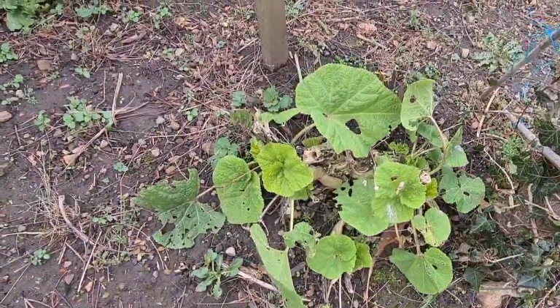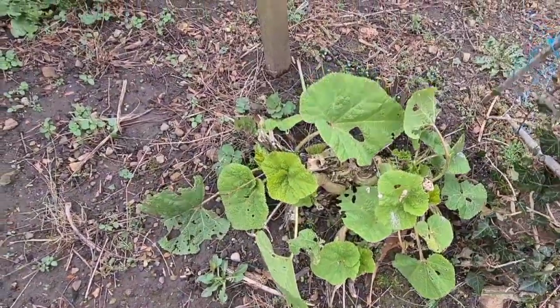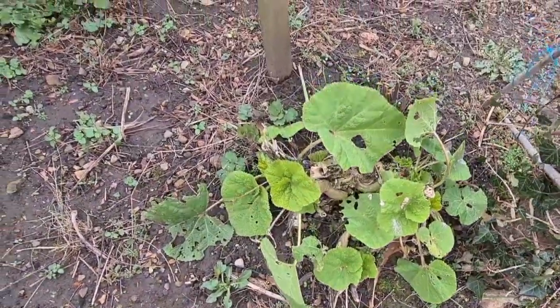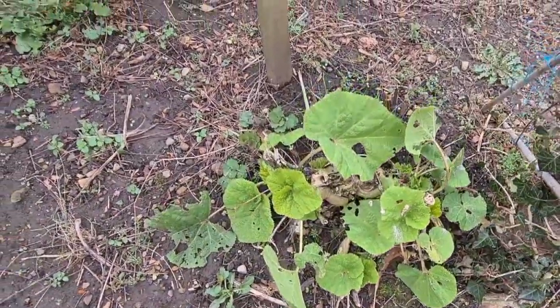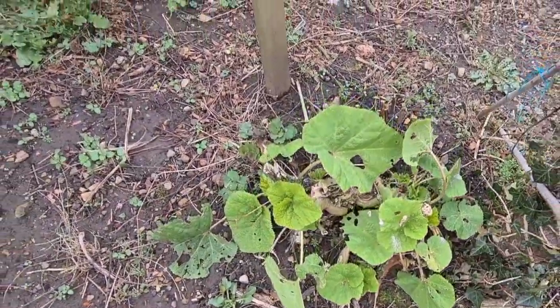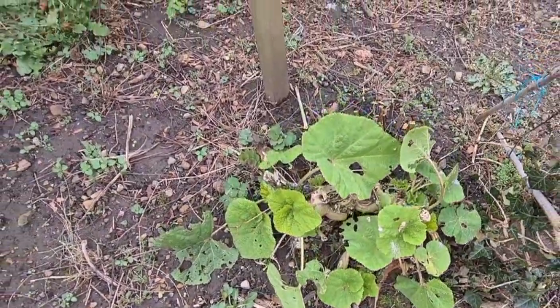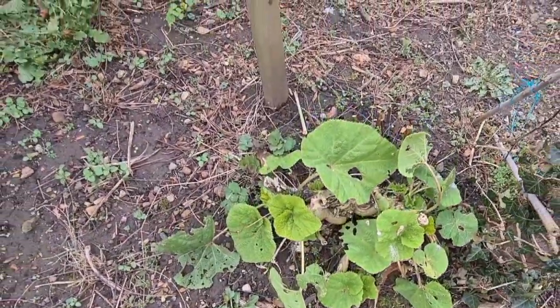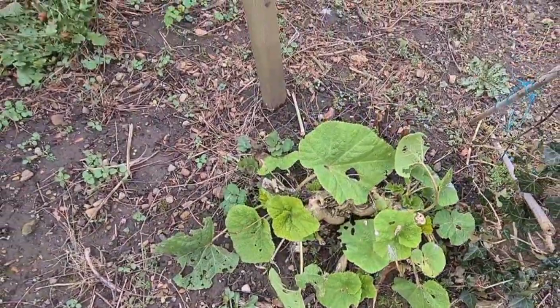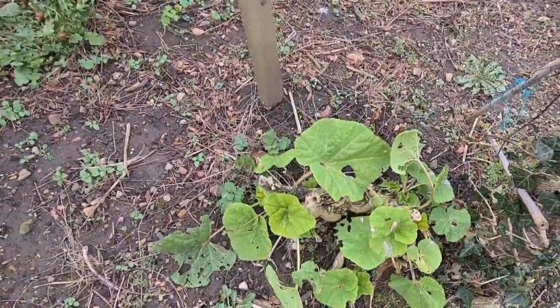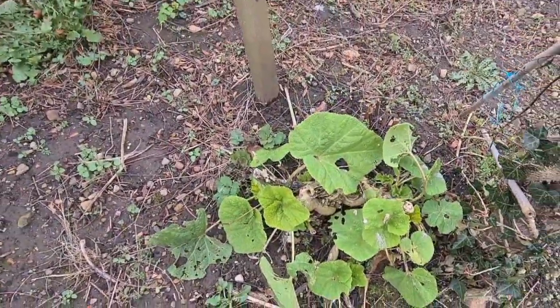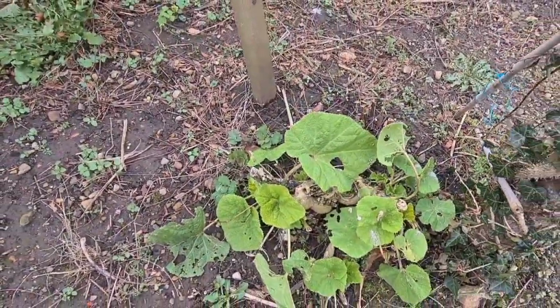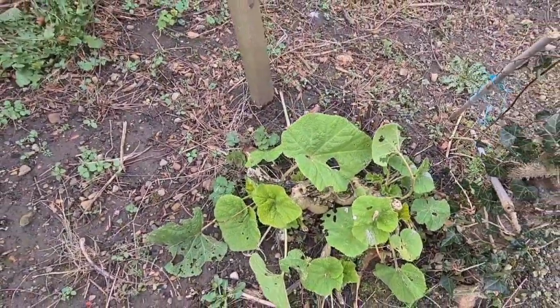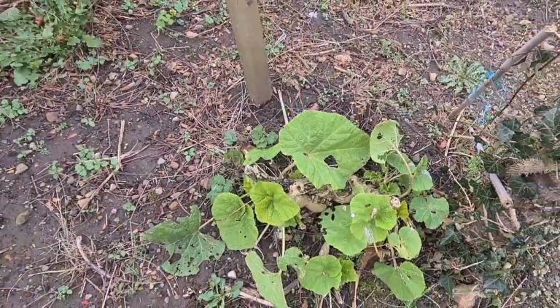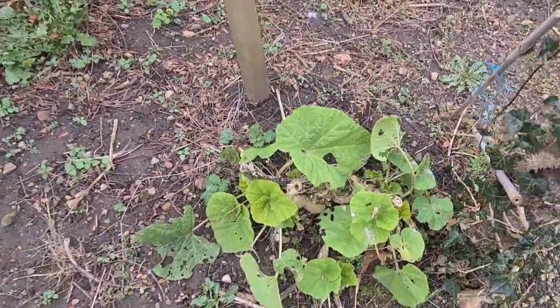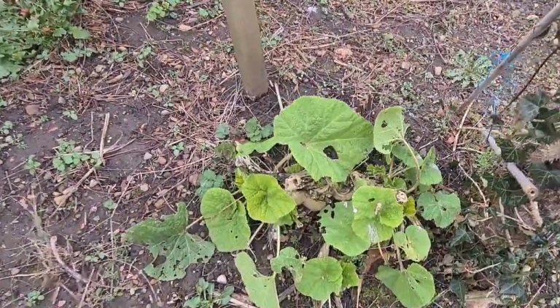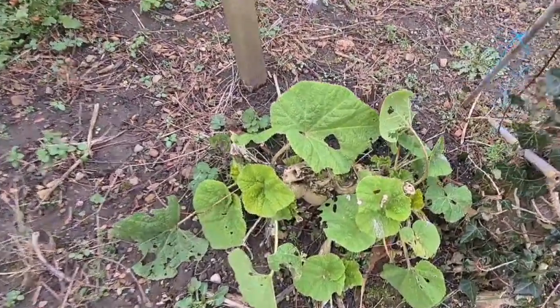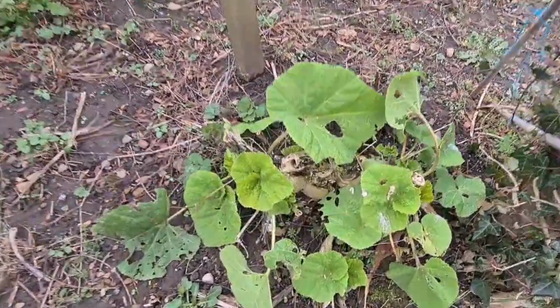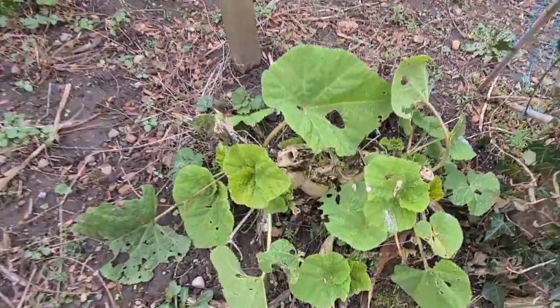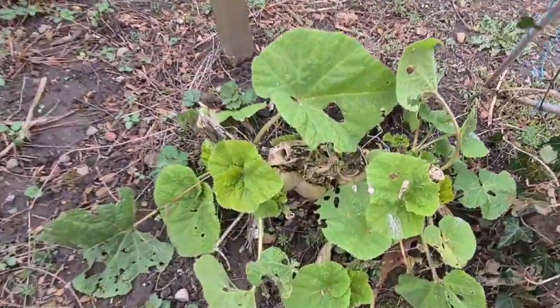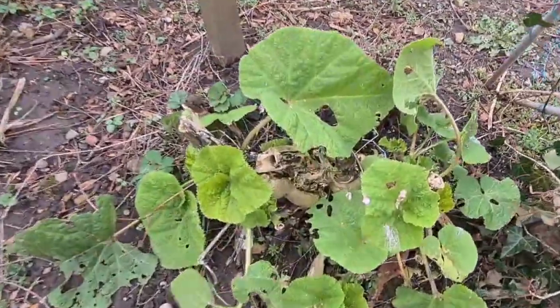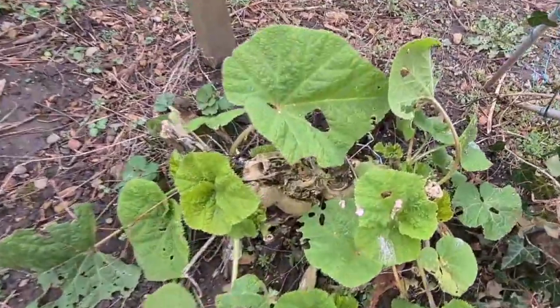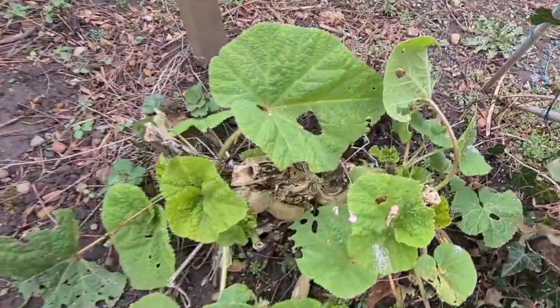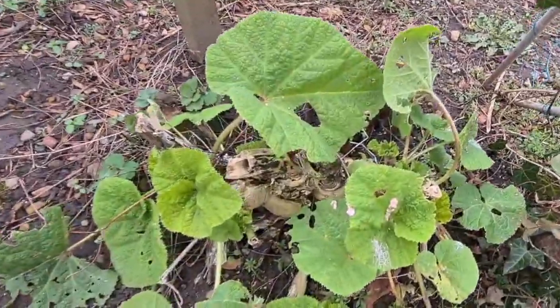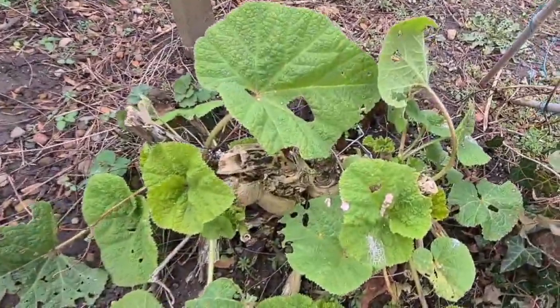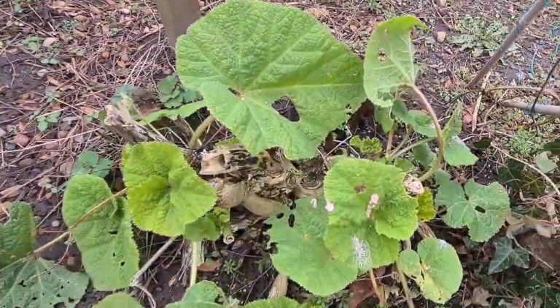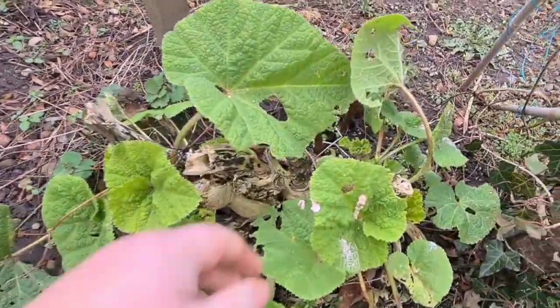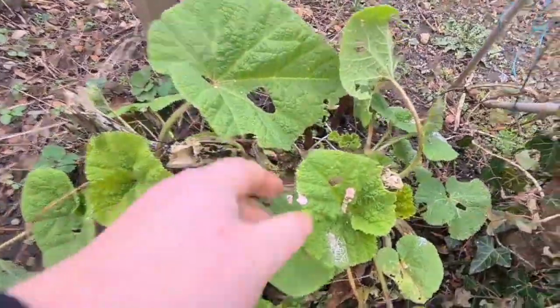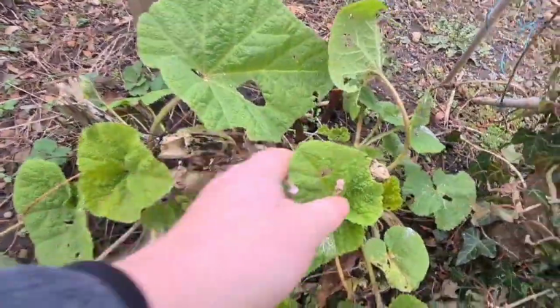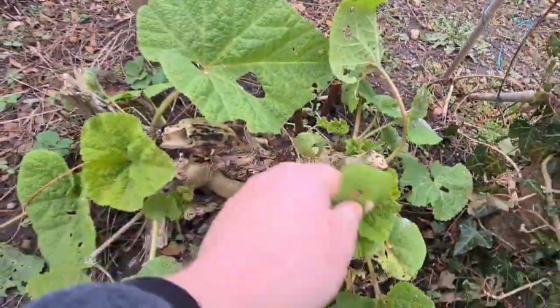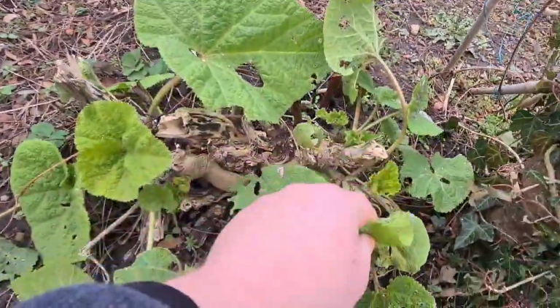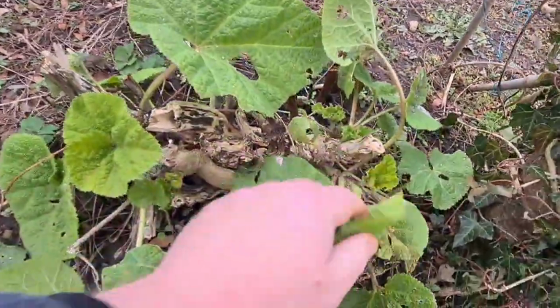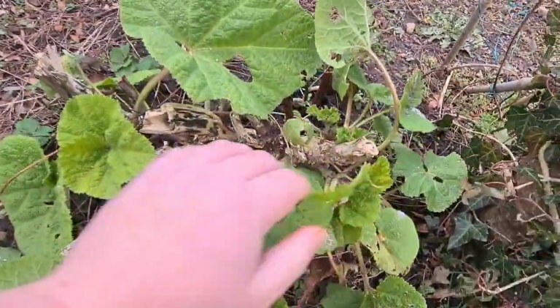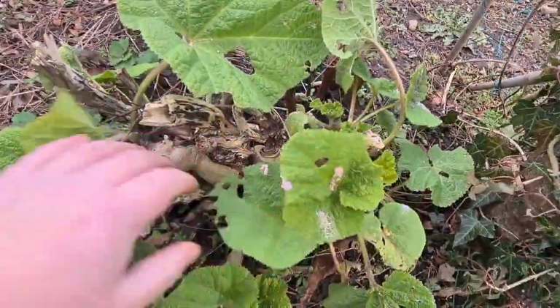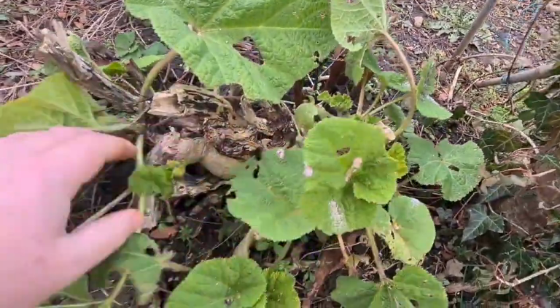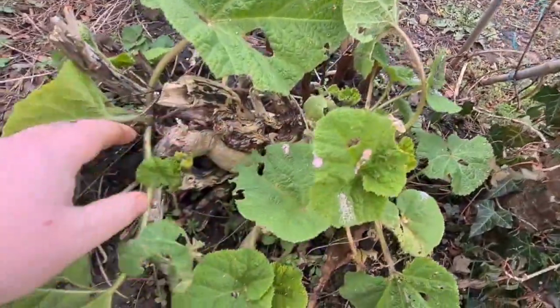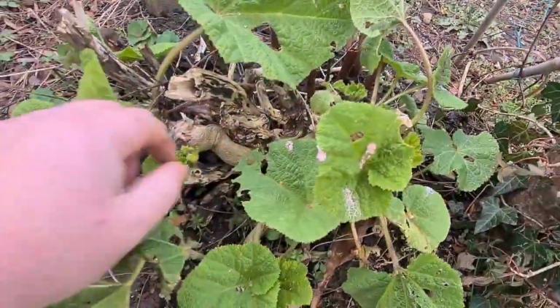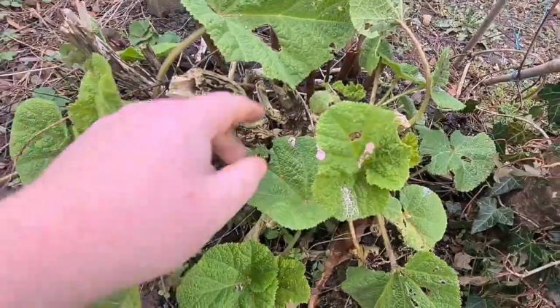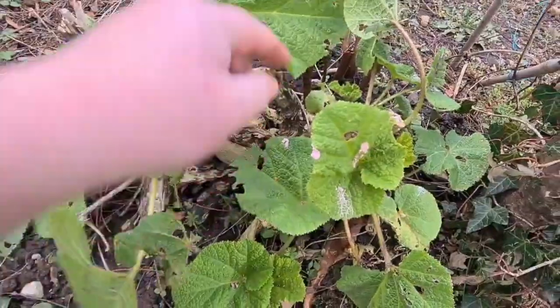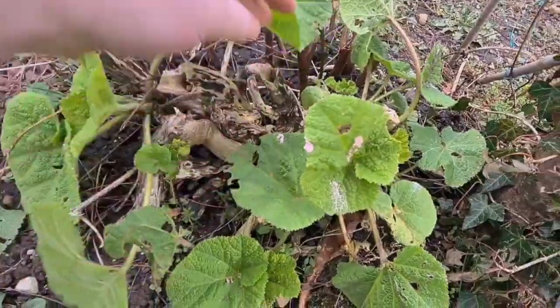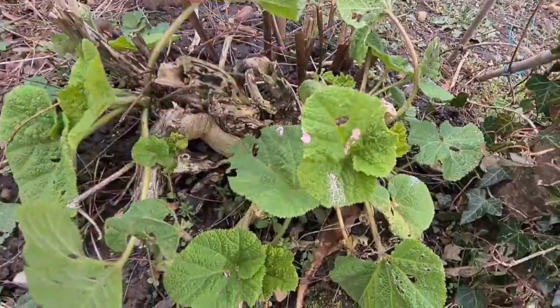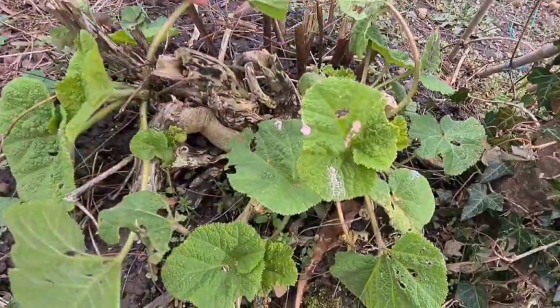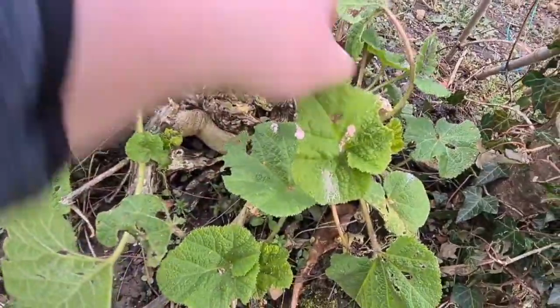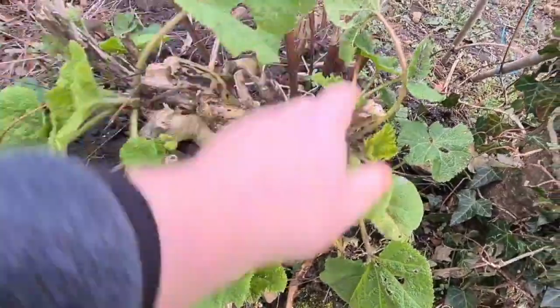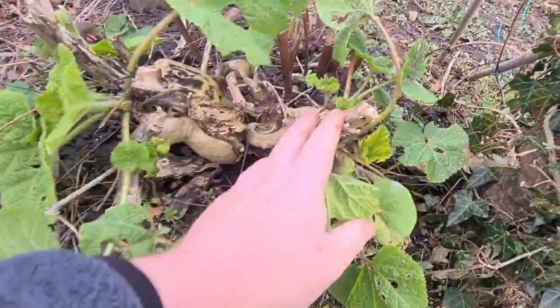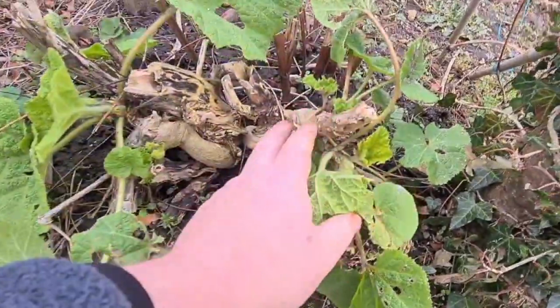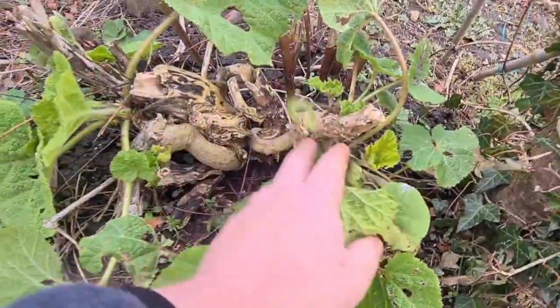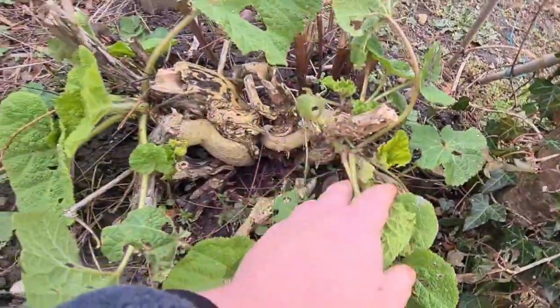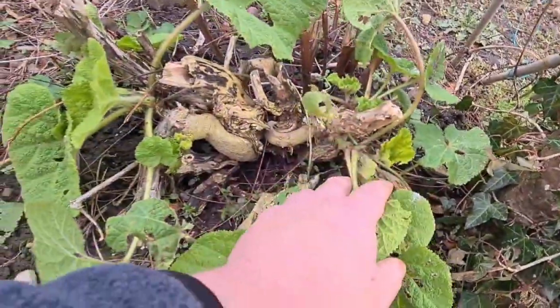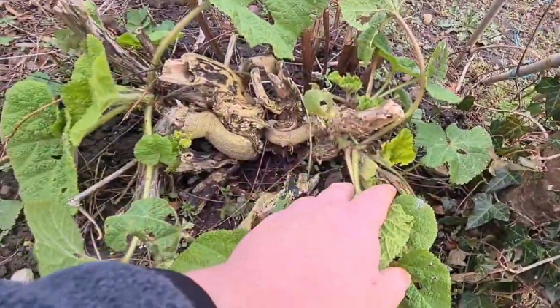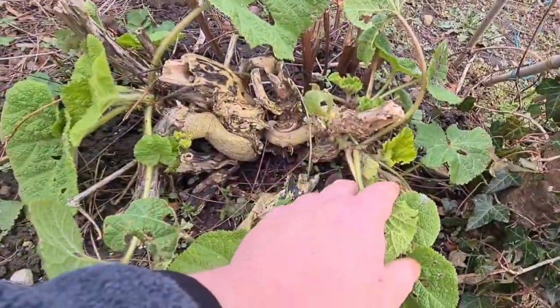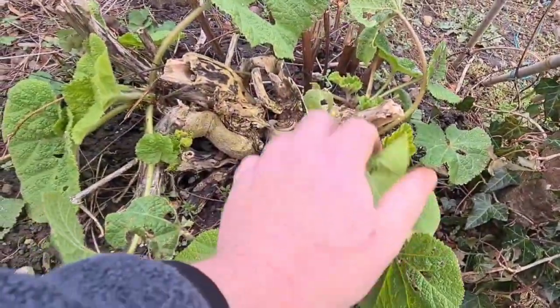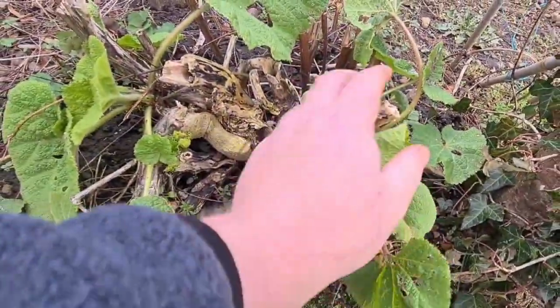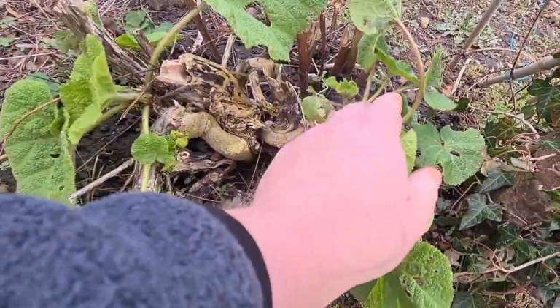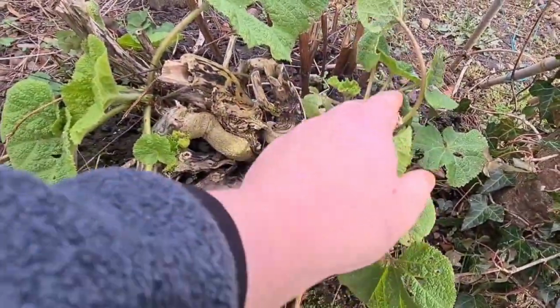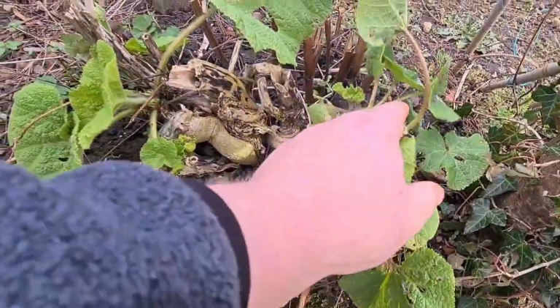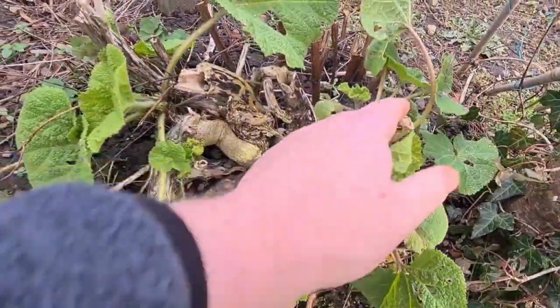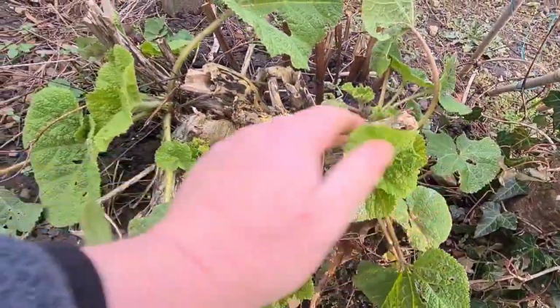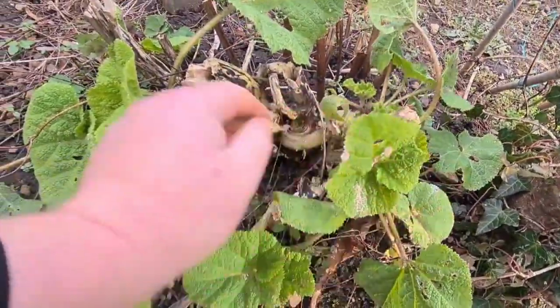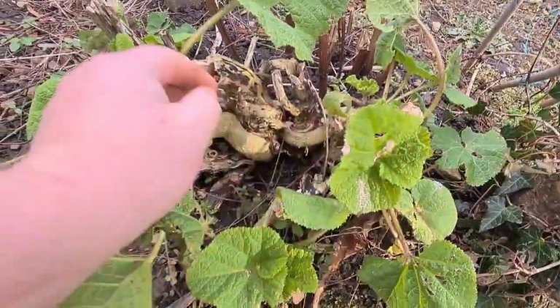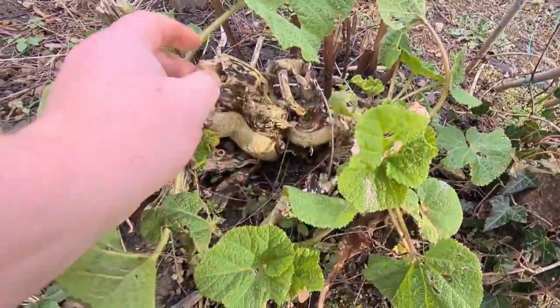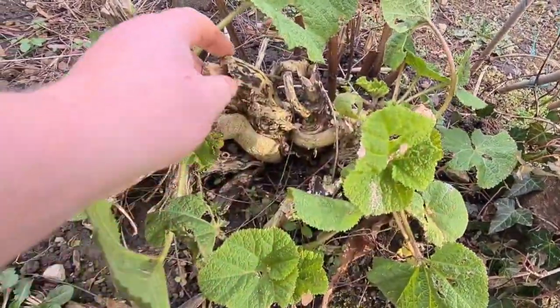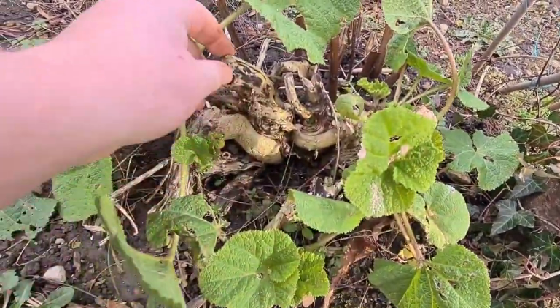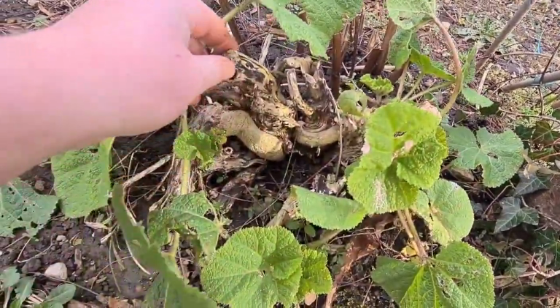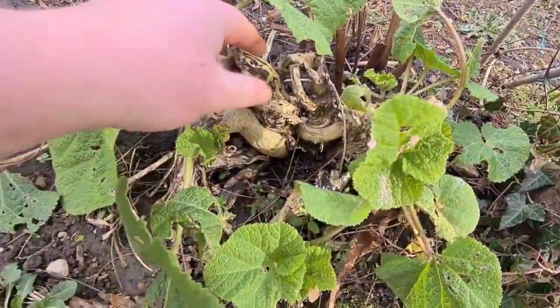This is one of my oldest hollyhocks here. As you can see, look at how twisted that stem is there.